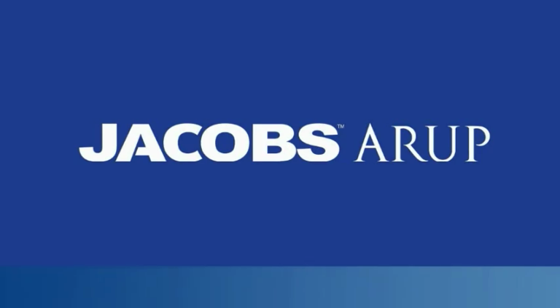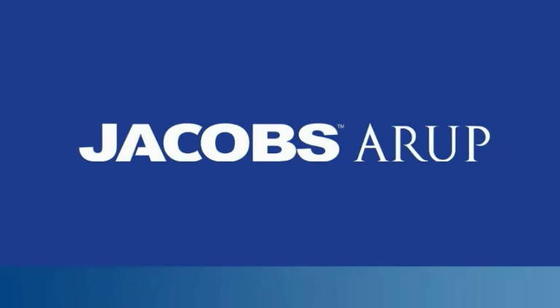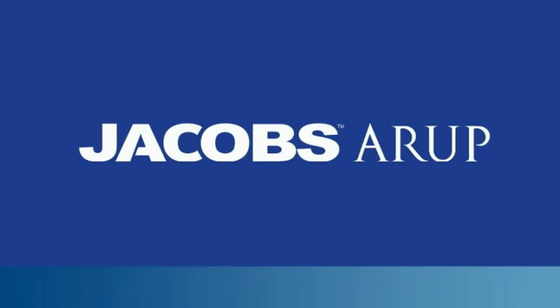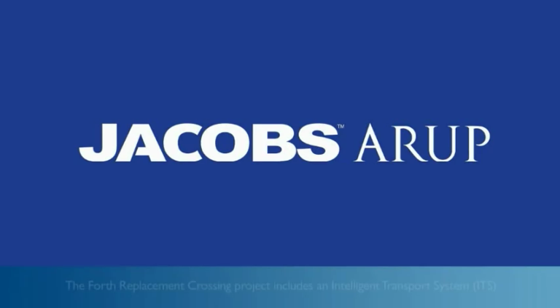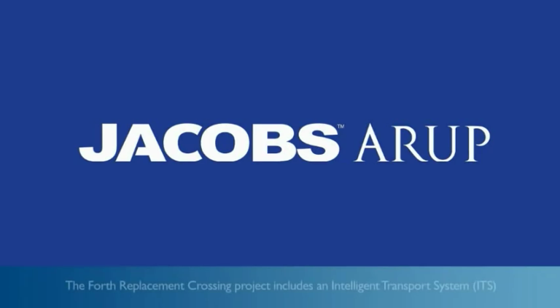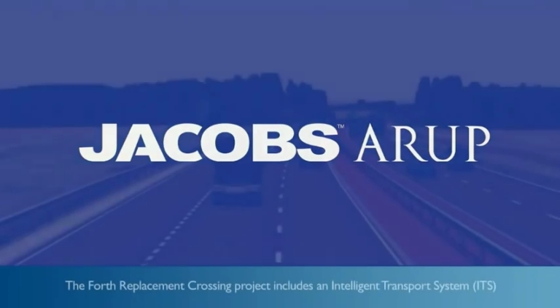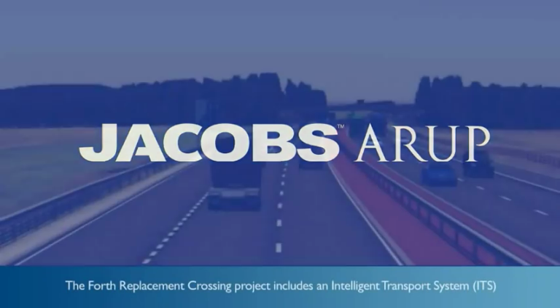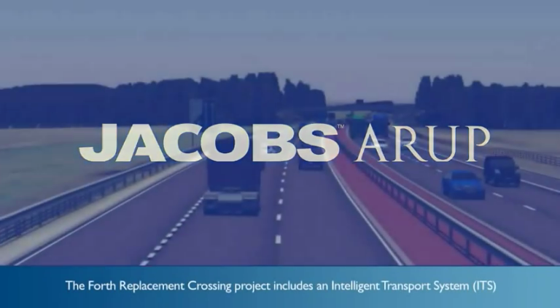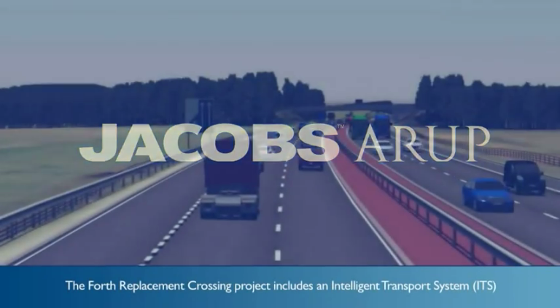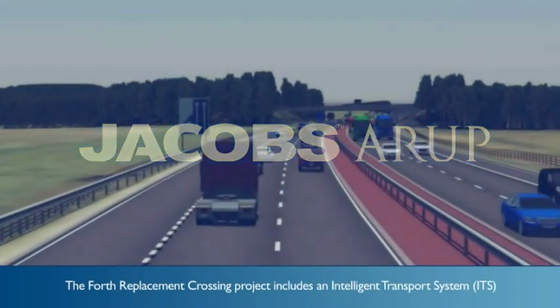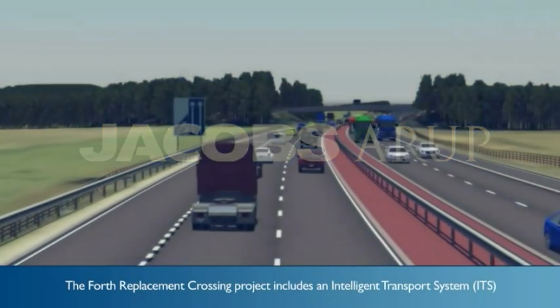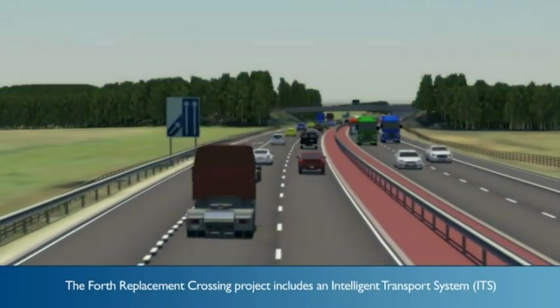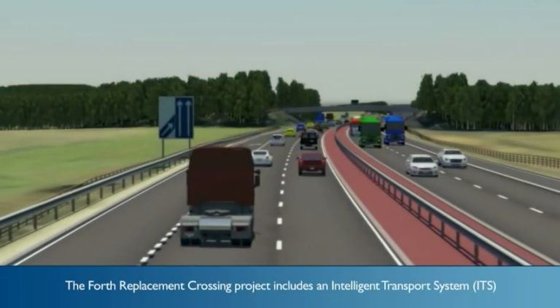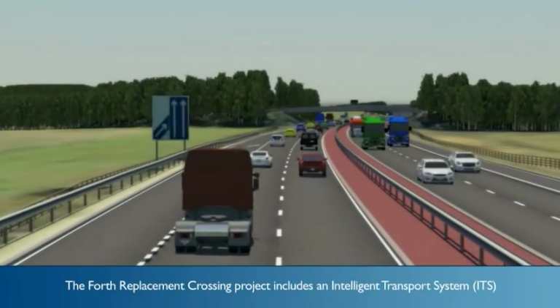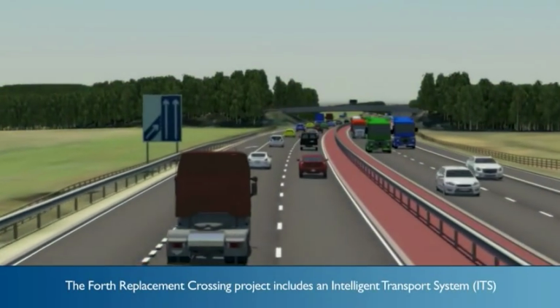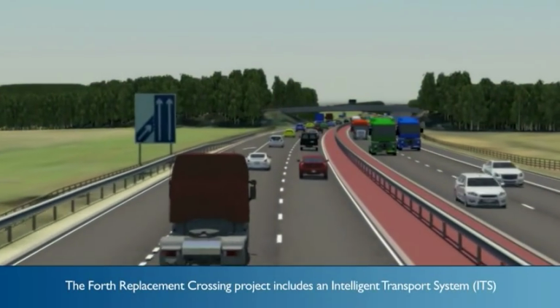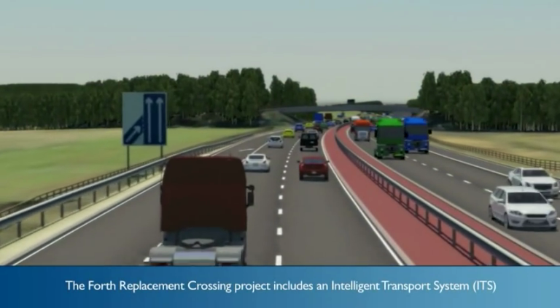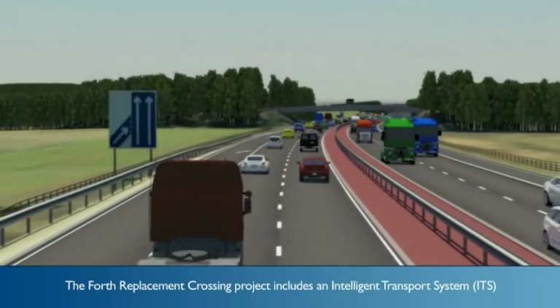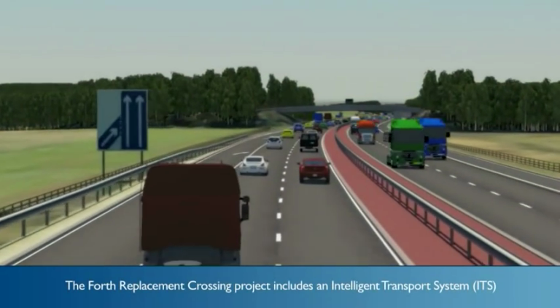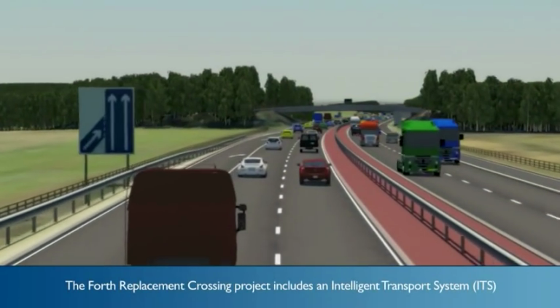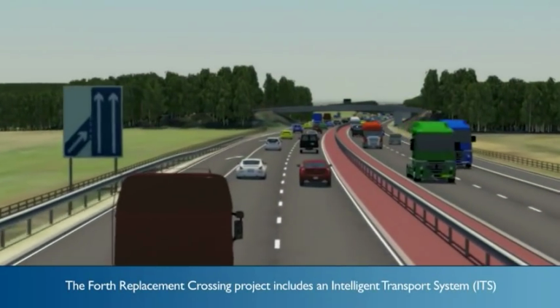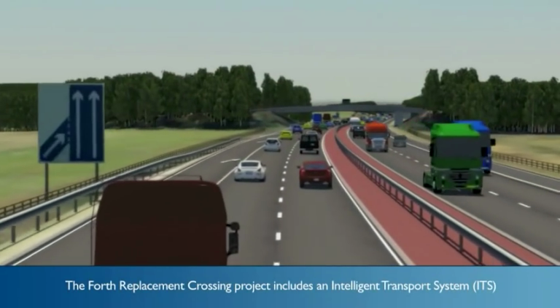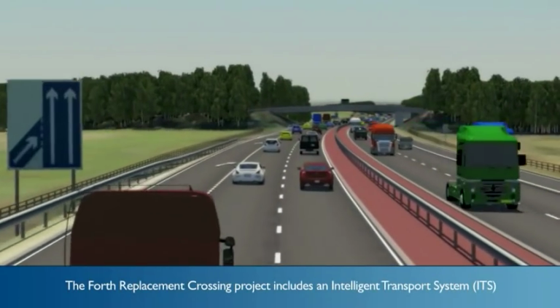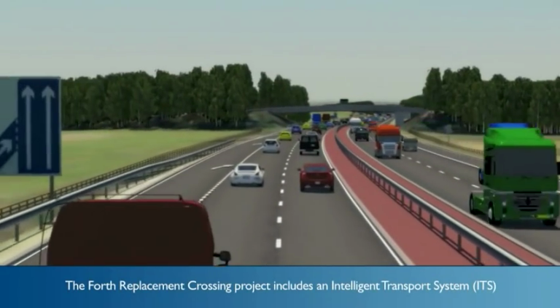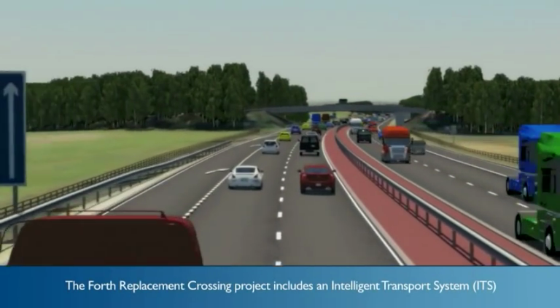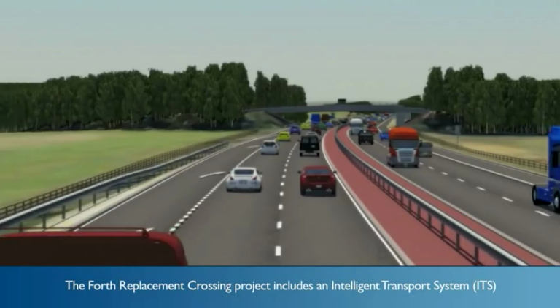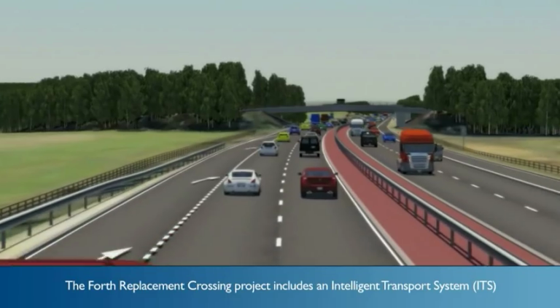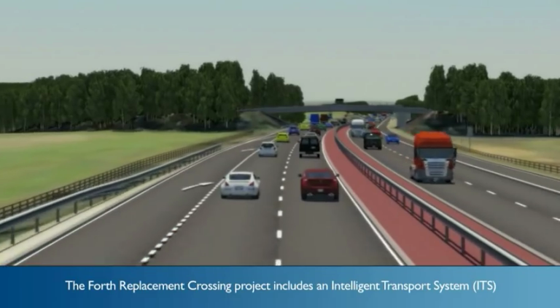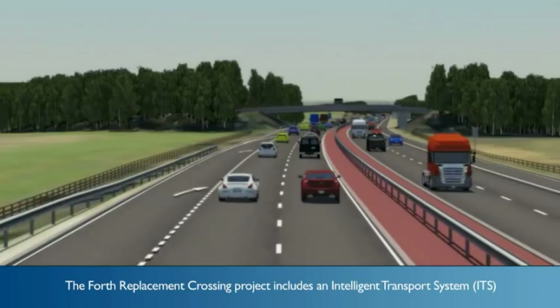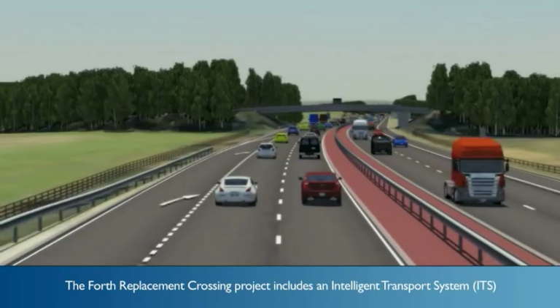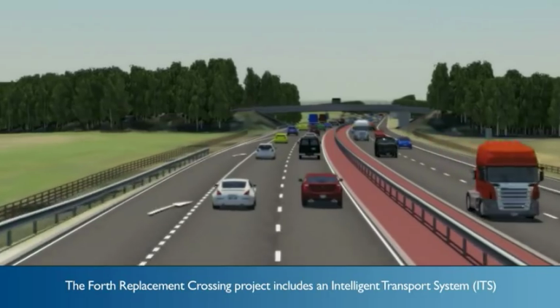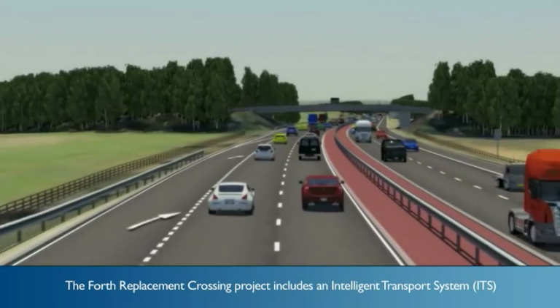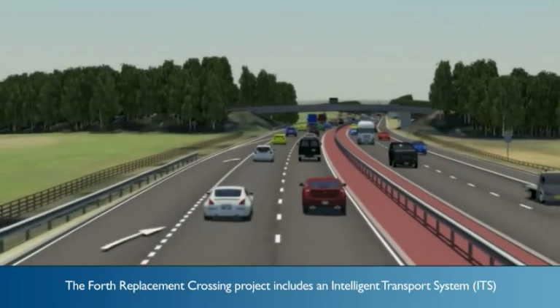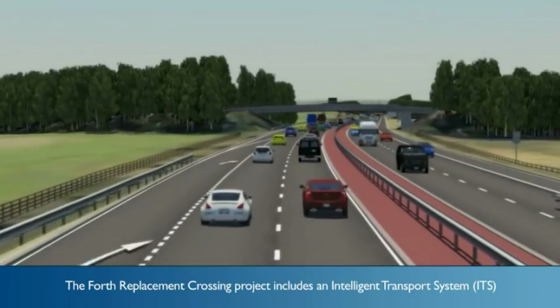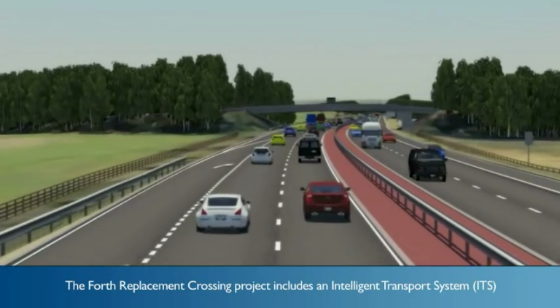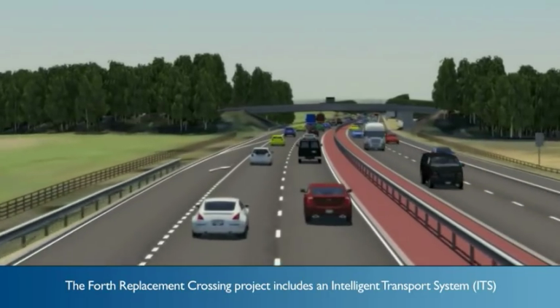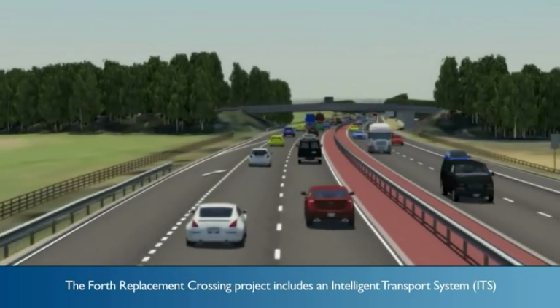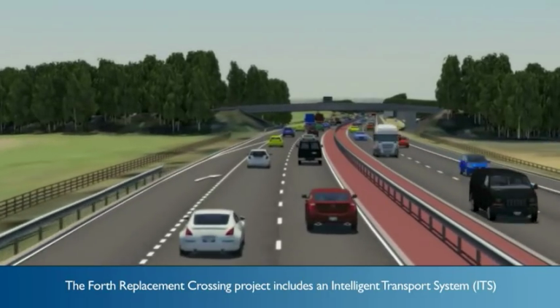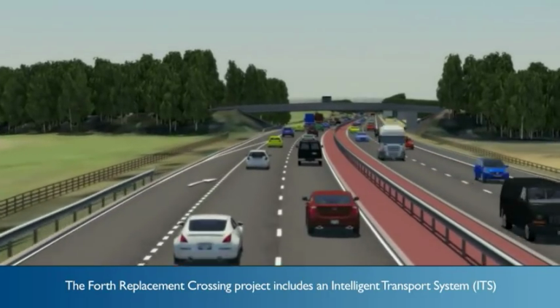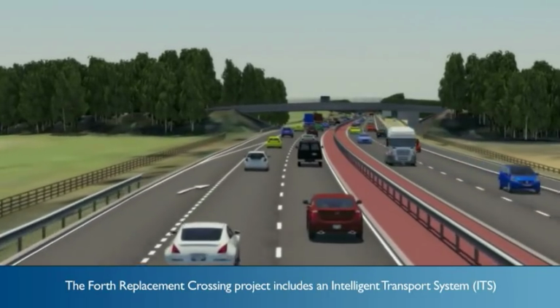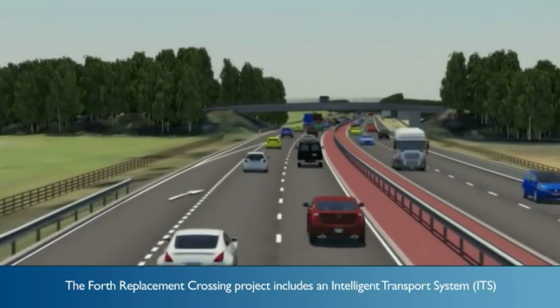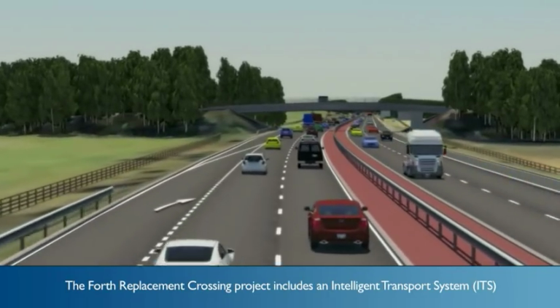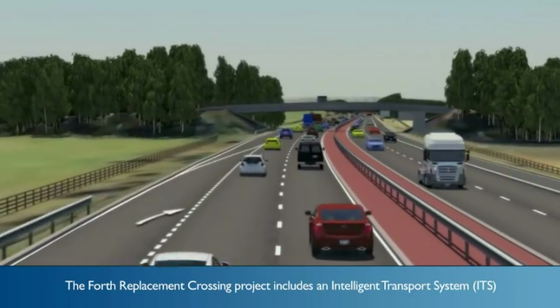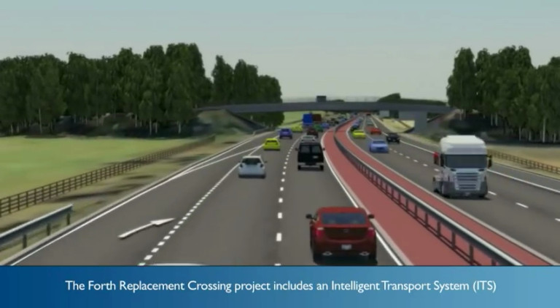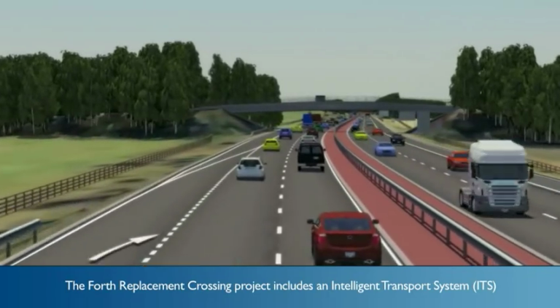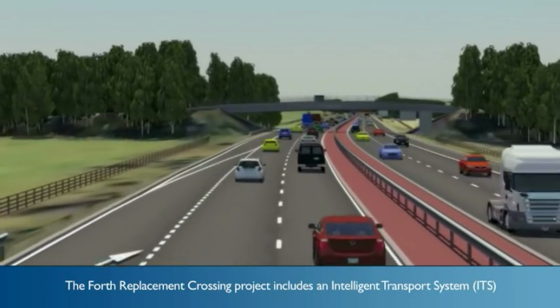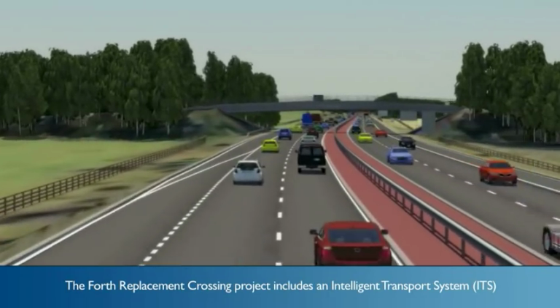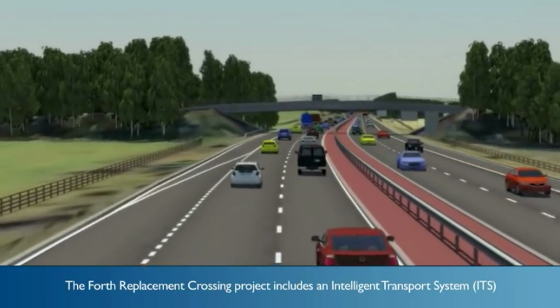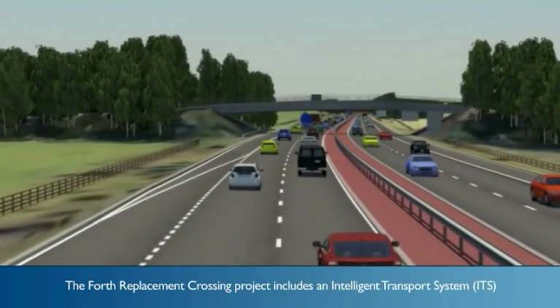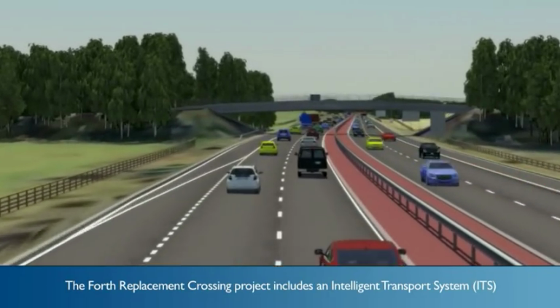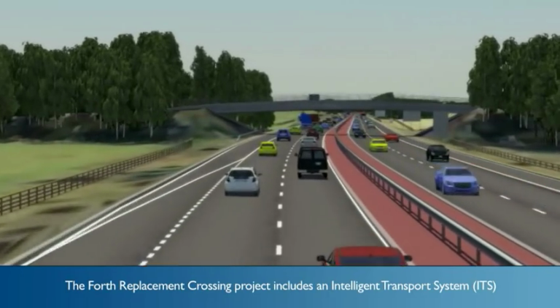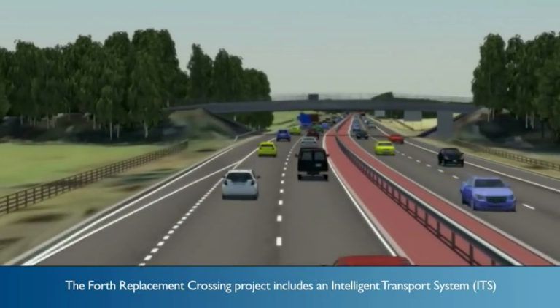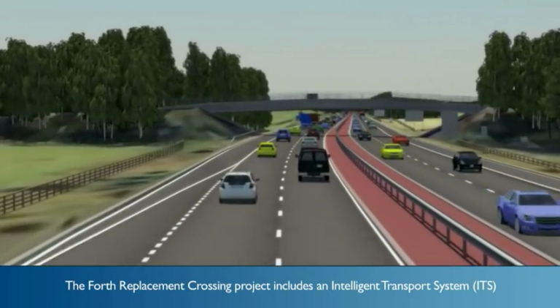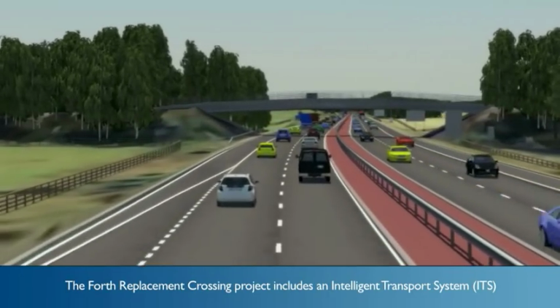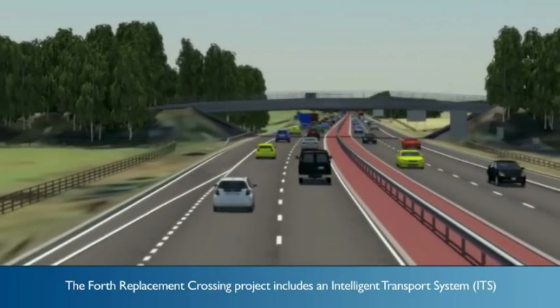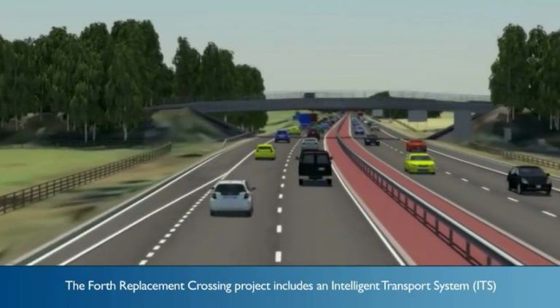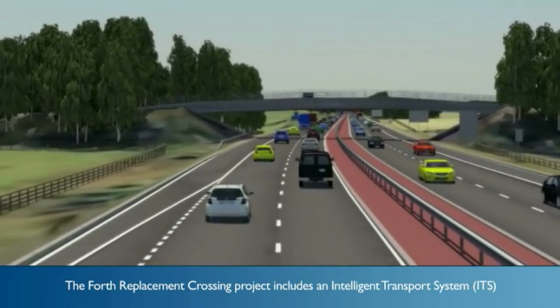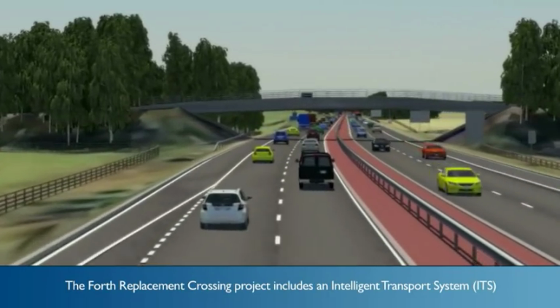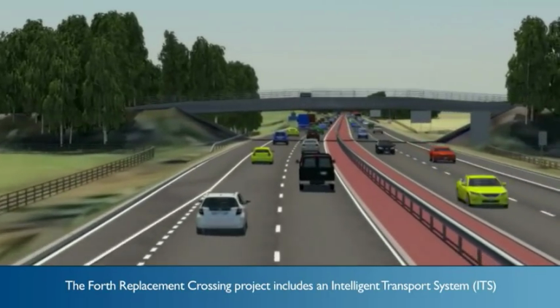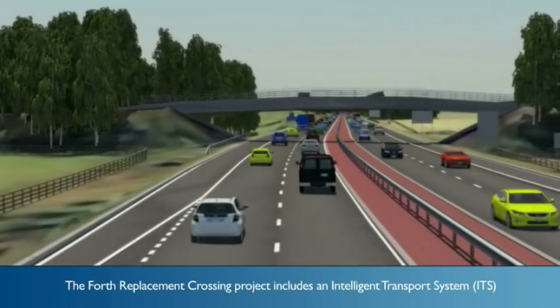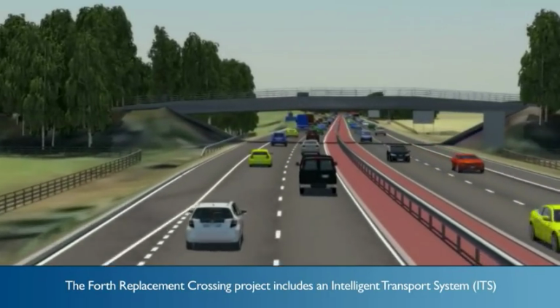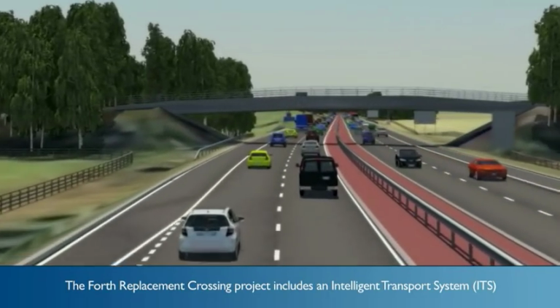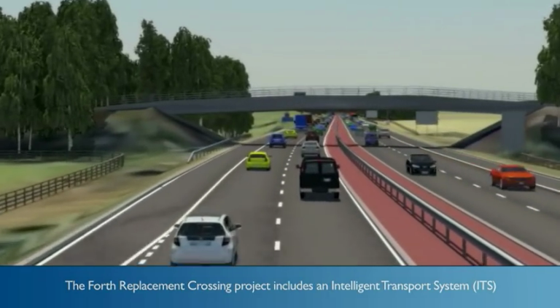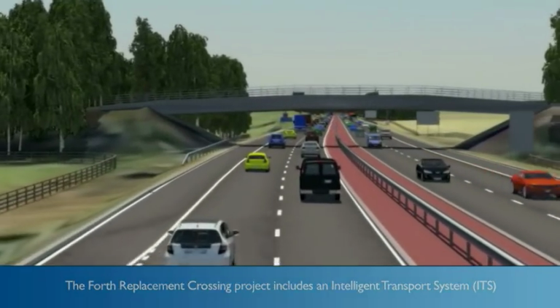The Forth Replacement Crossing project utilises an intelligent transport system to regulate traffic flow approaching and crossing the Firth of Forth.